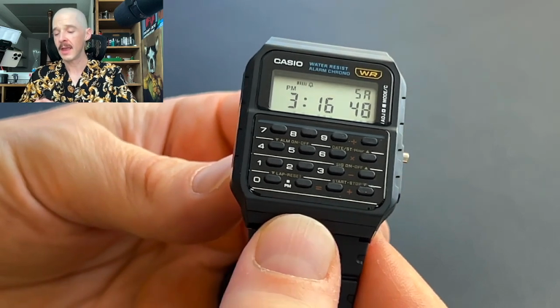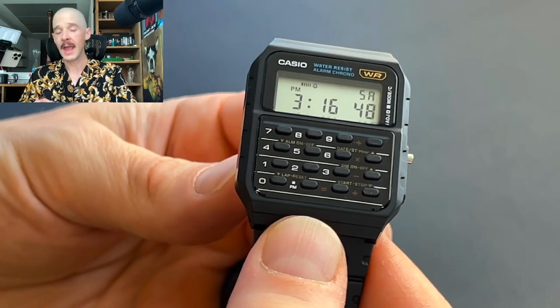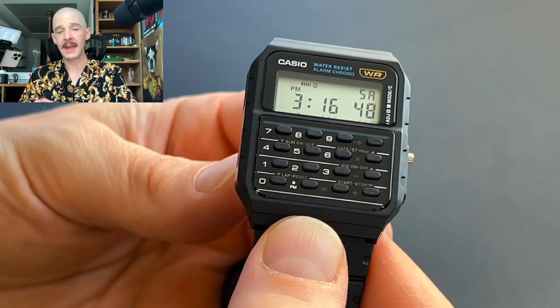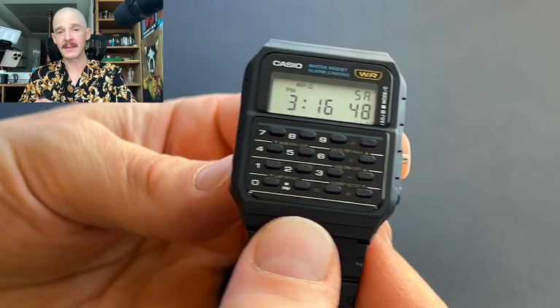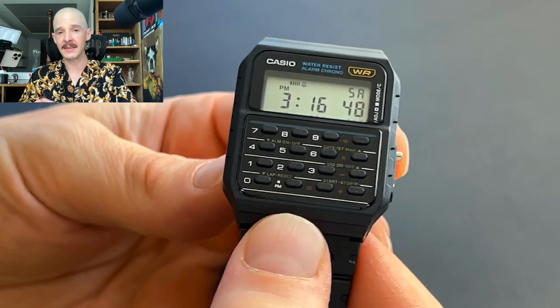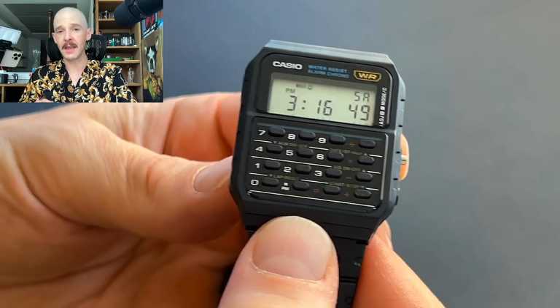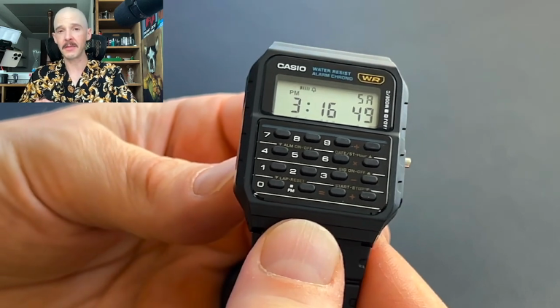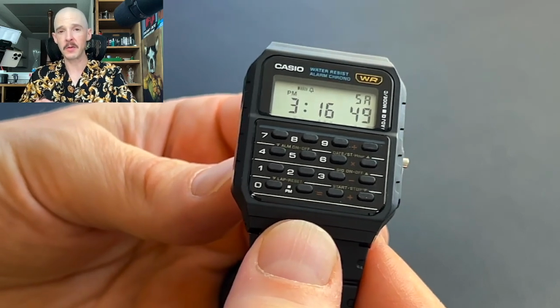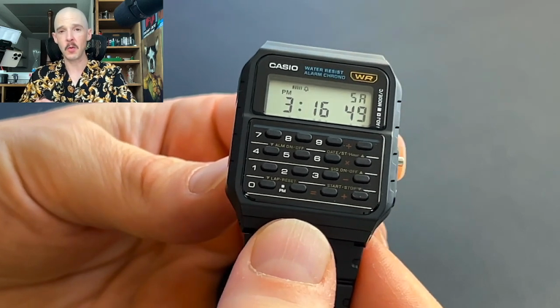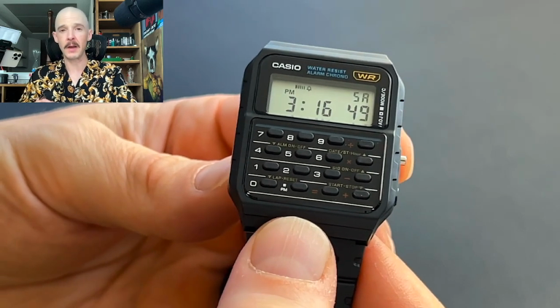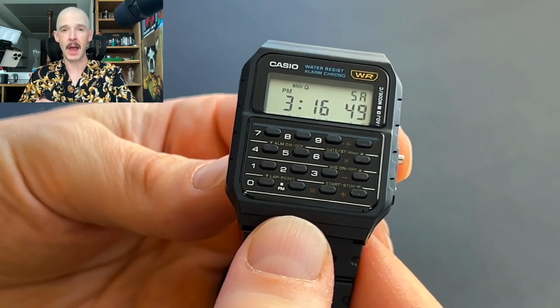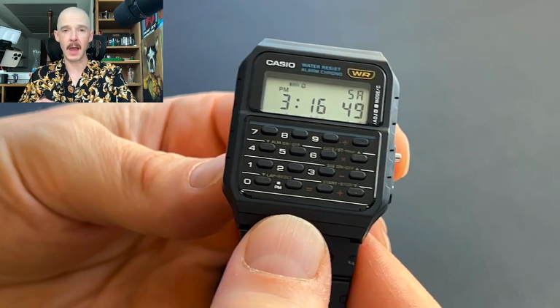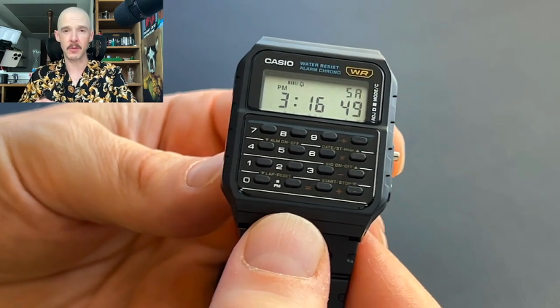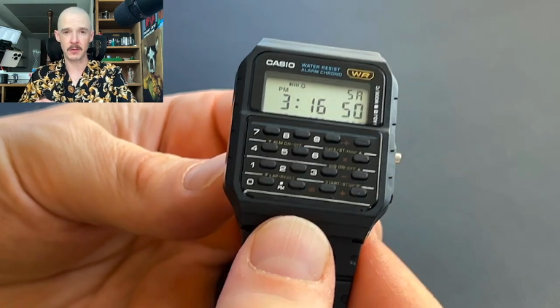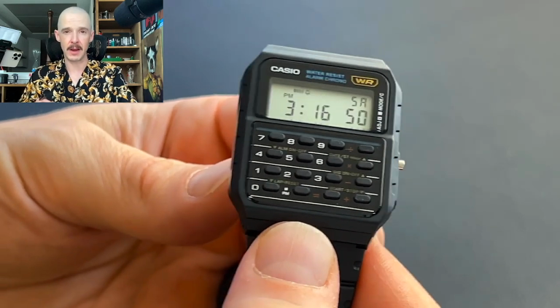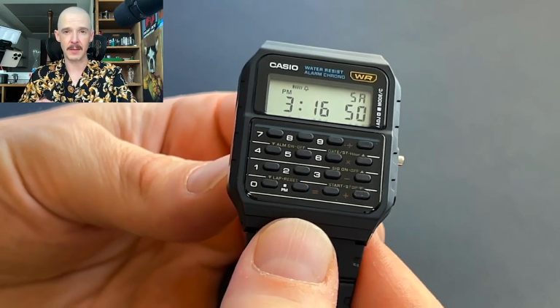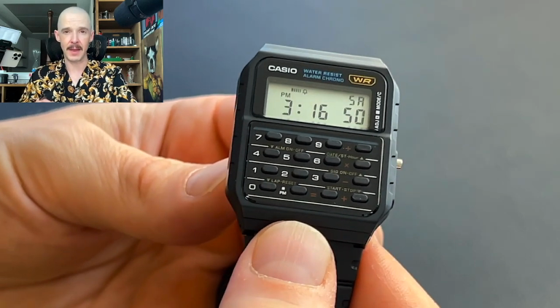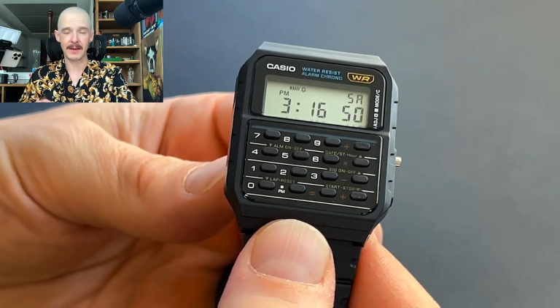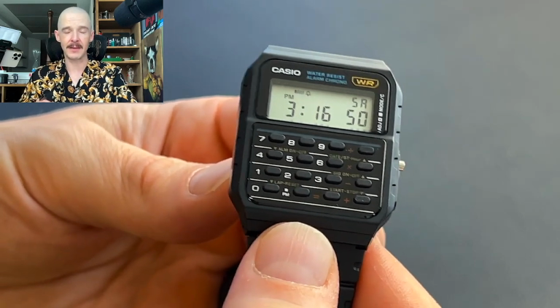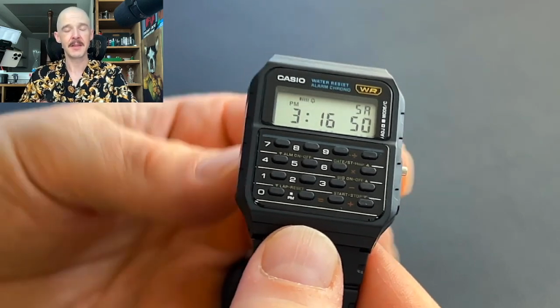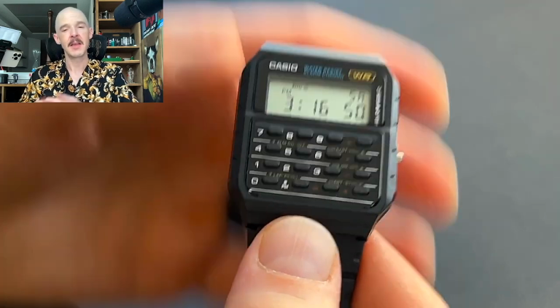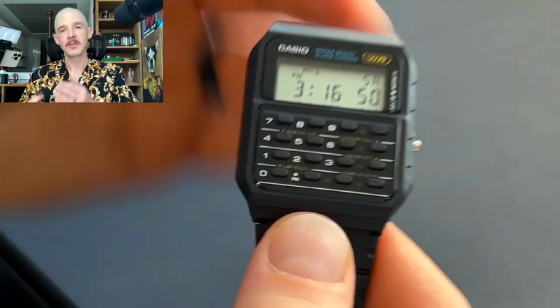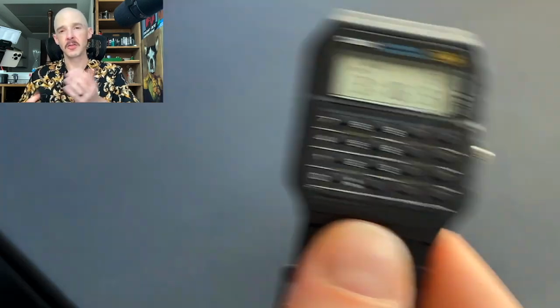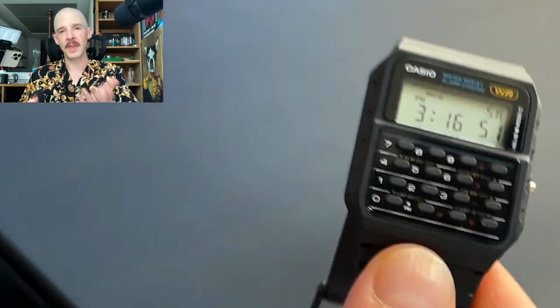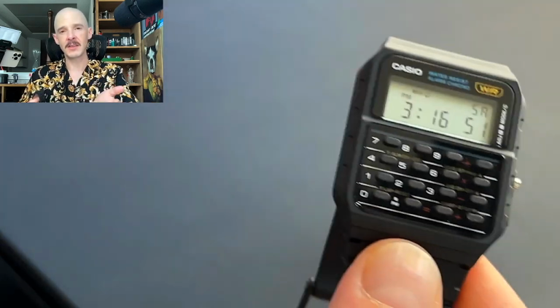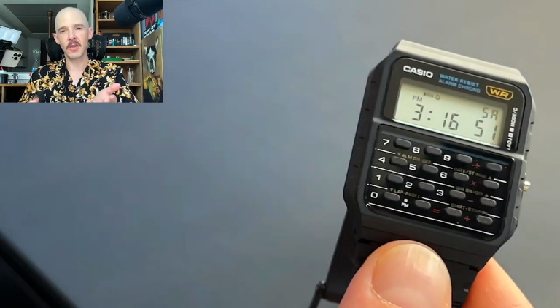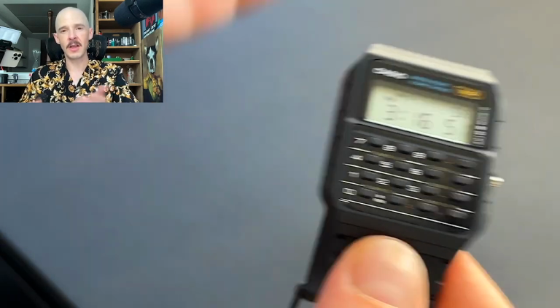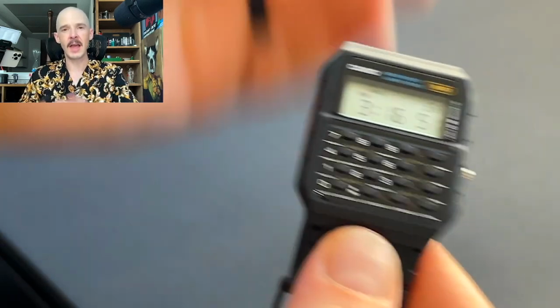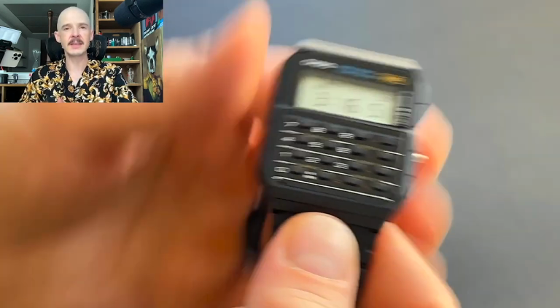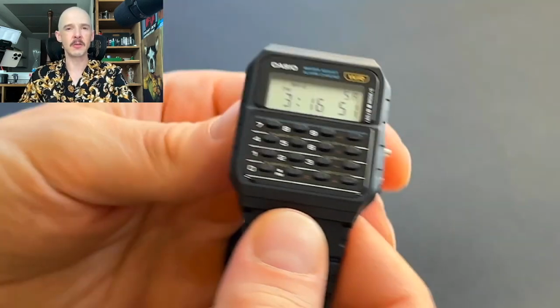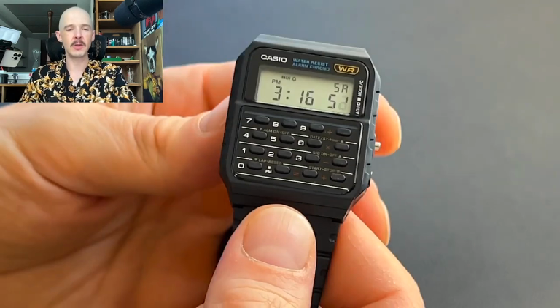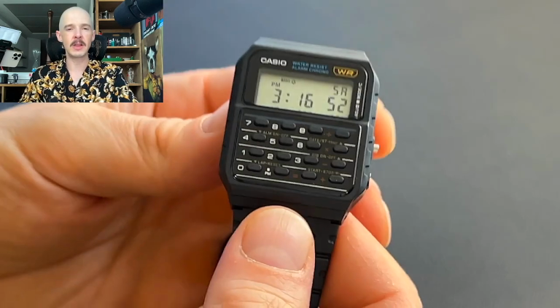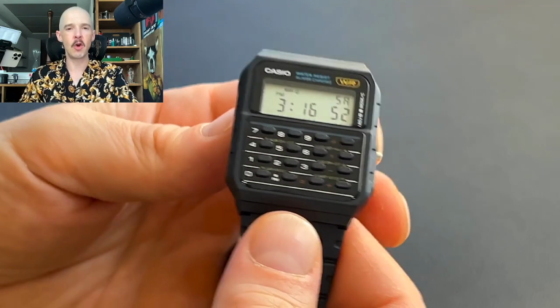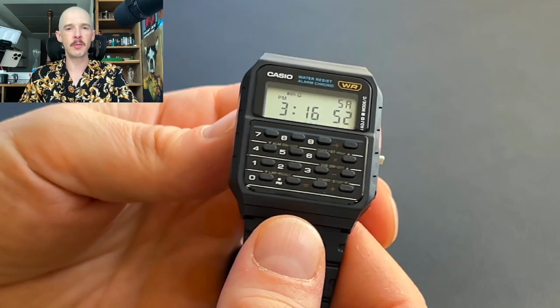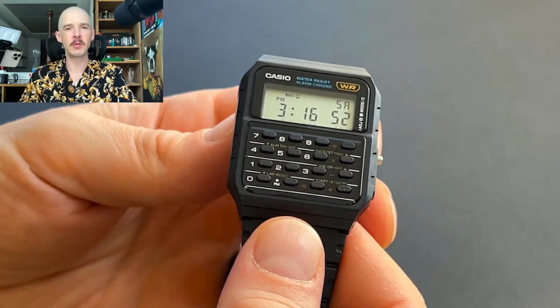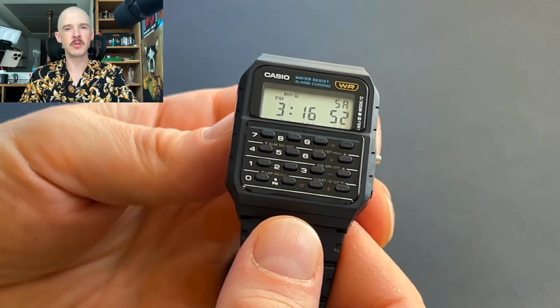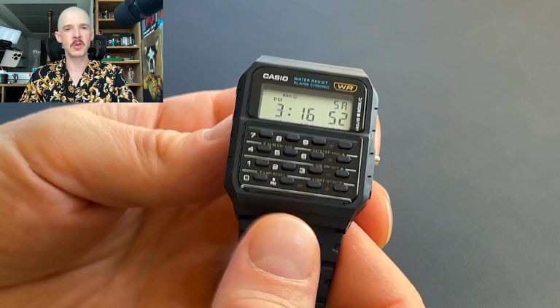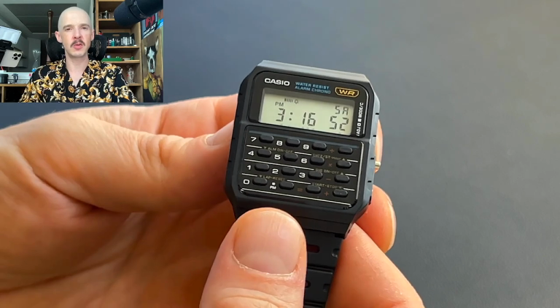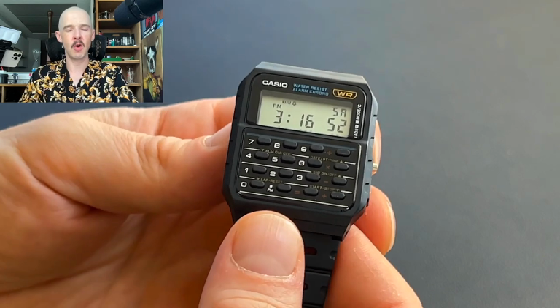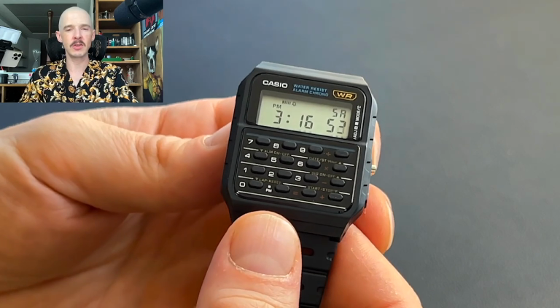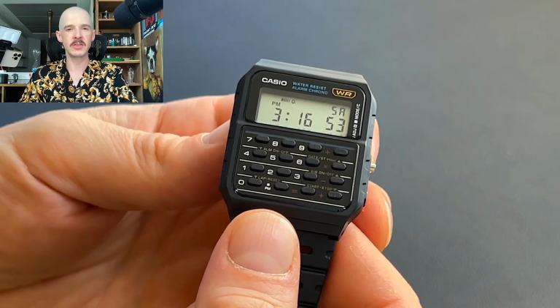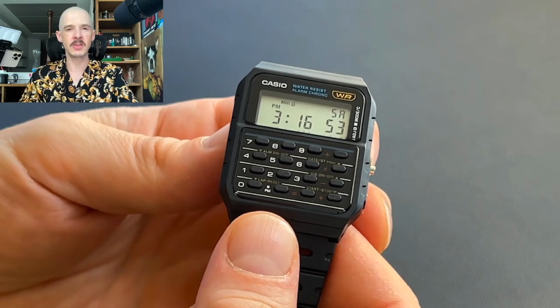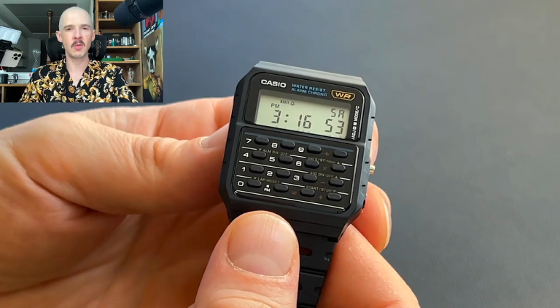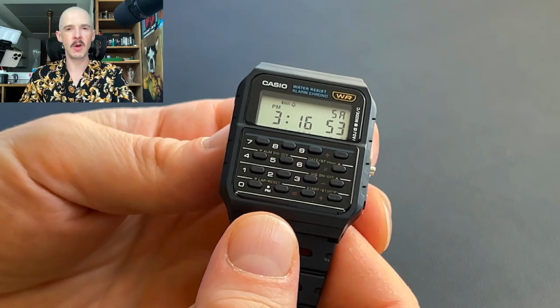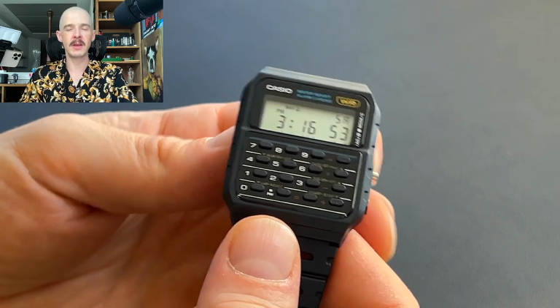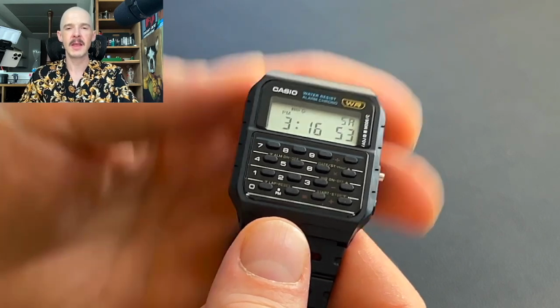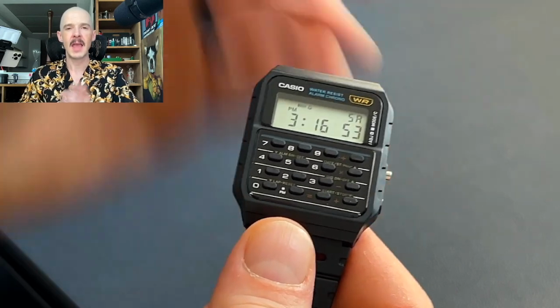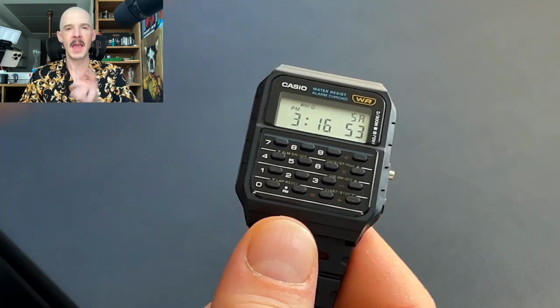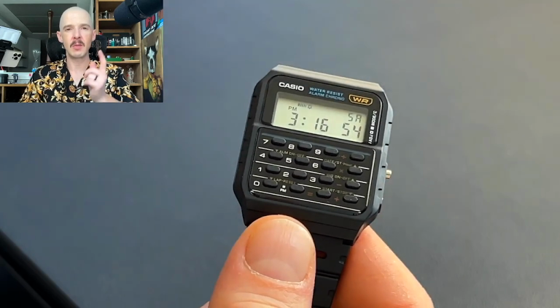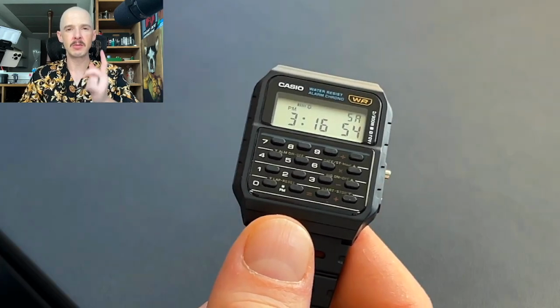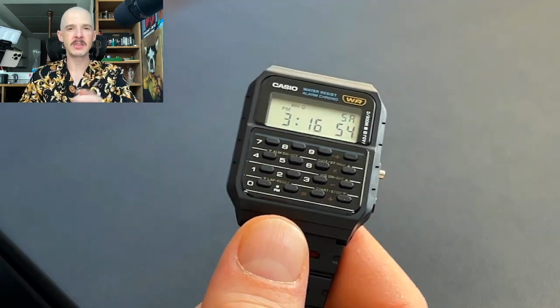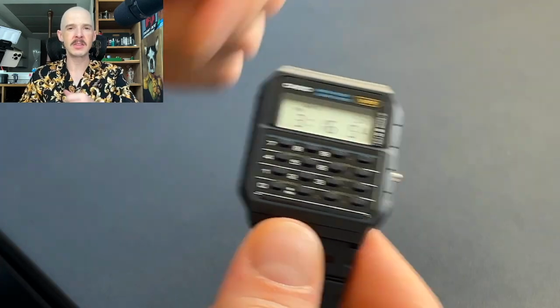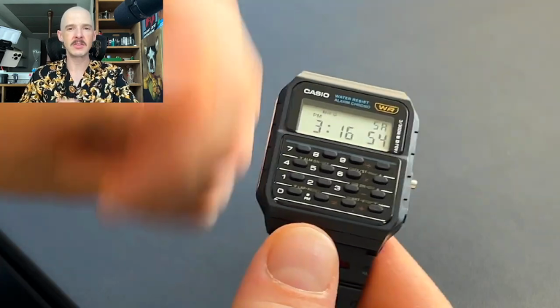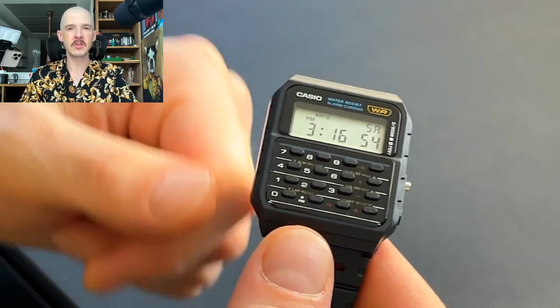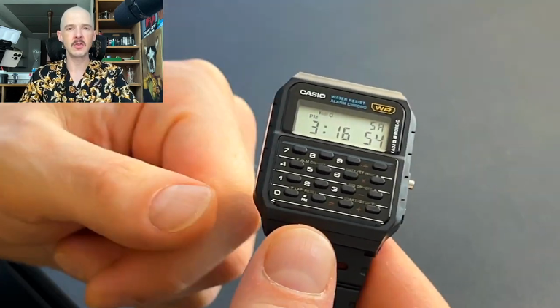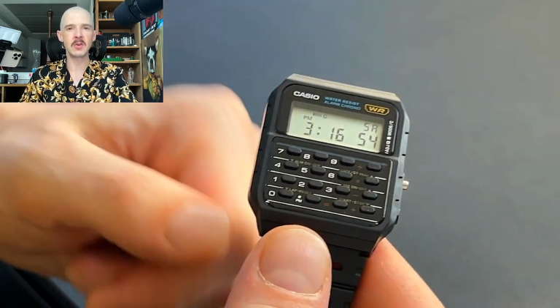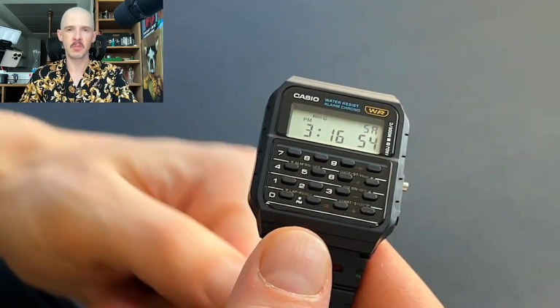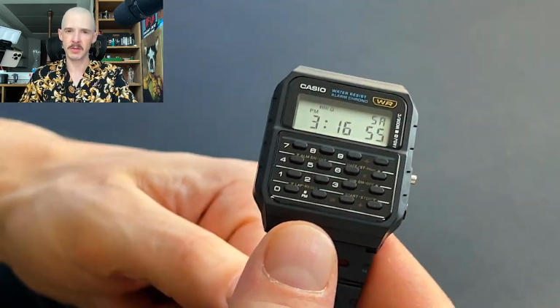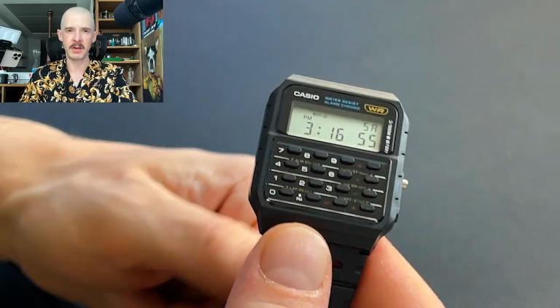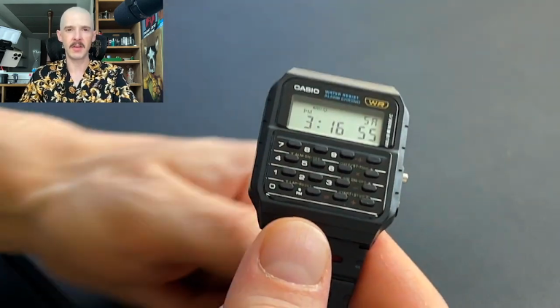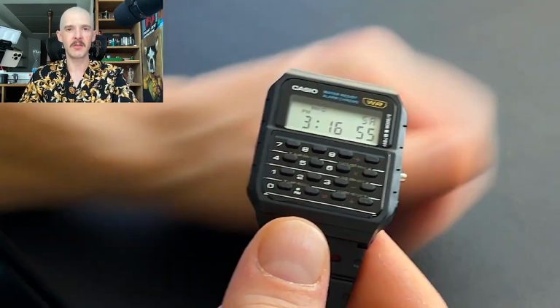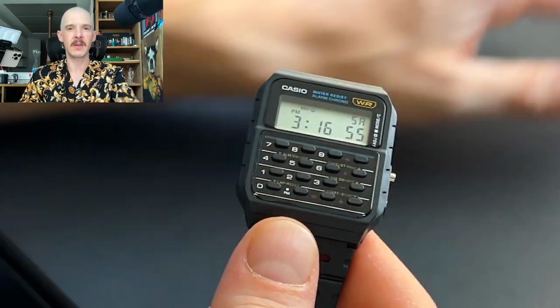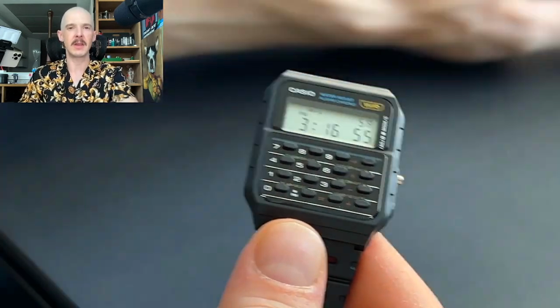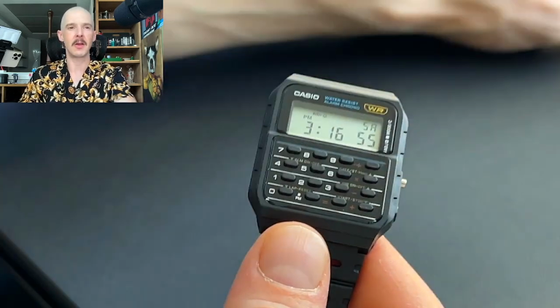If you're a Casio fan, or especially if you like collecting vintage Casios, this is absolutely one you should have in your arsenal, and it's definitely one I would recommend. Thanks a lot, guys — I really hope you enjoyed watching this one, and we will see you soon with another video.